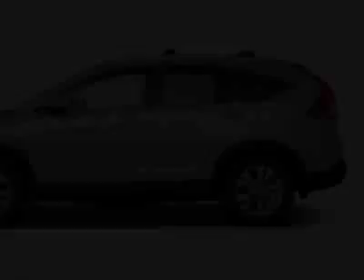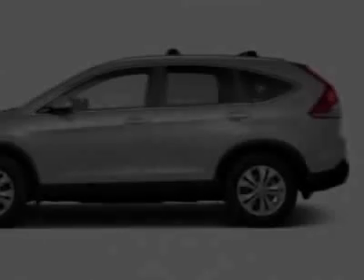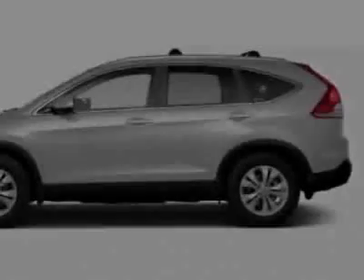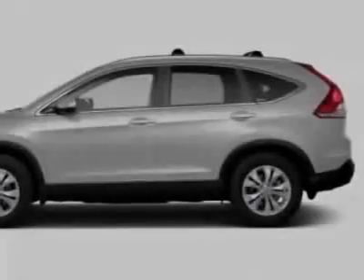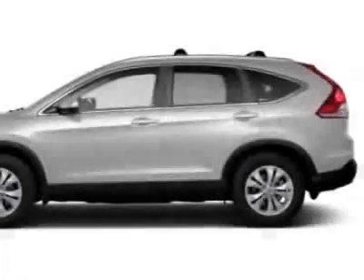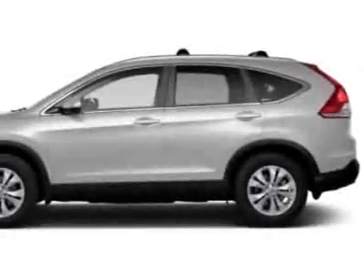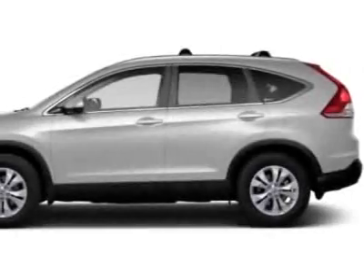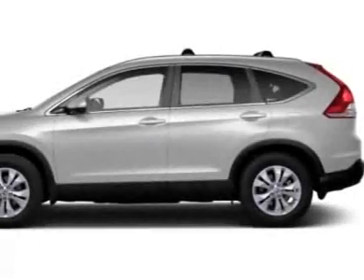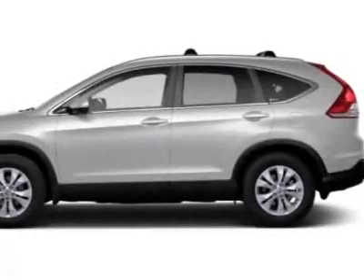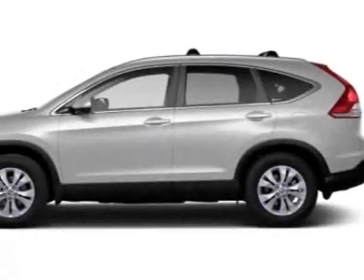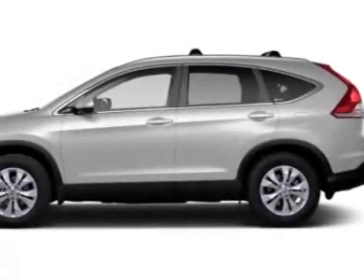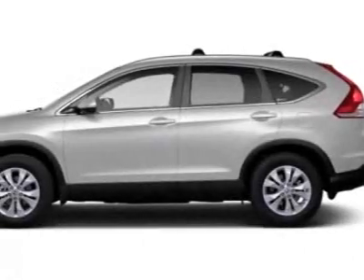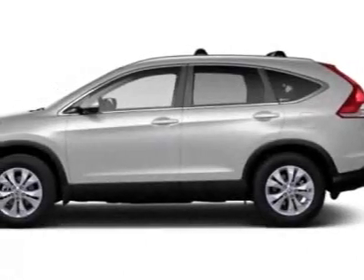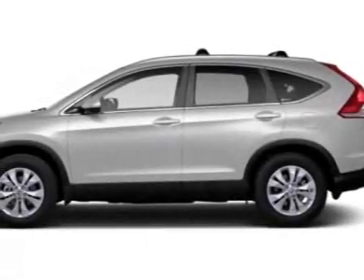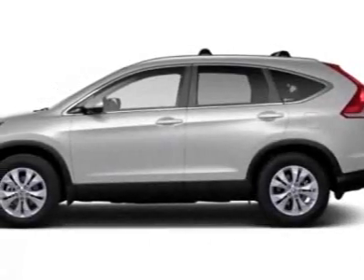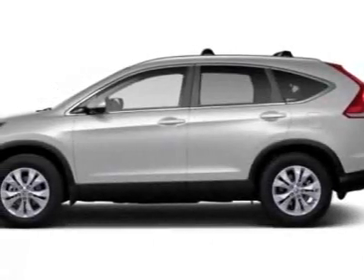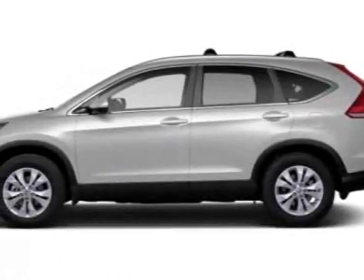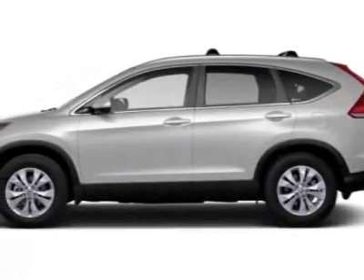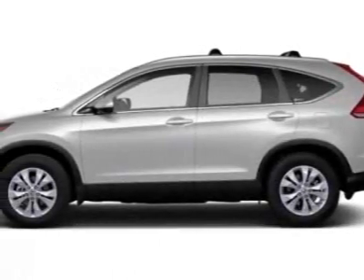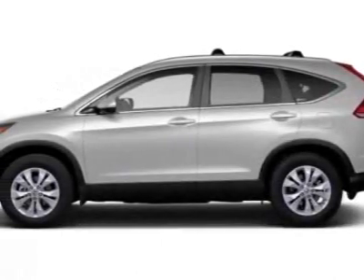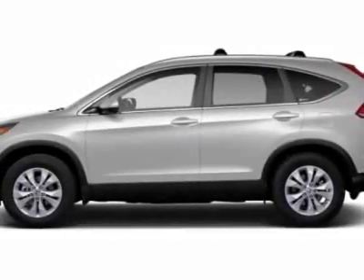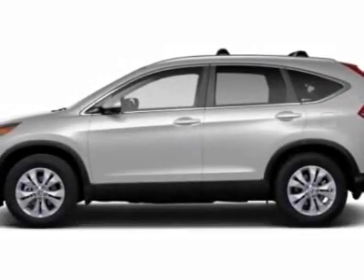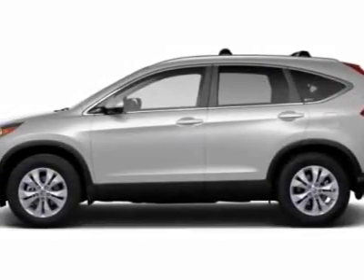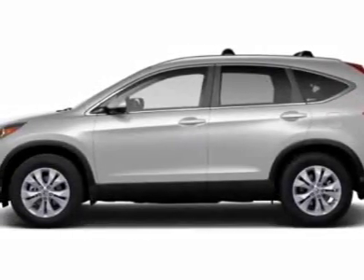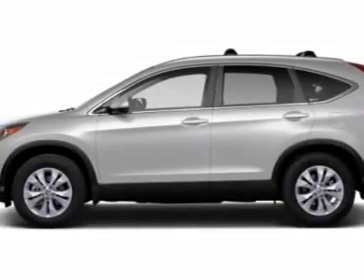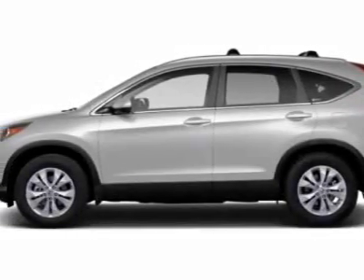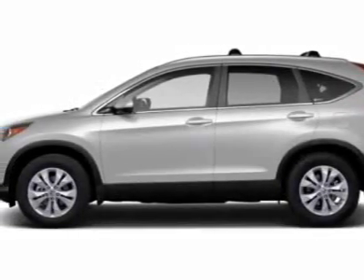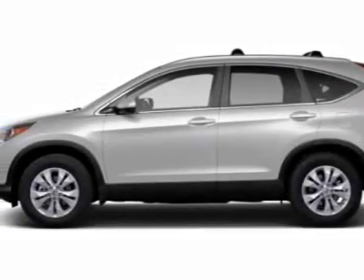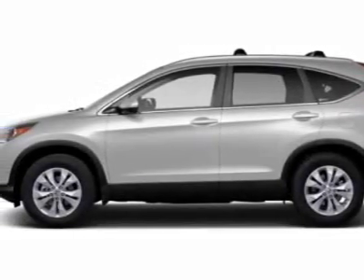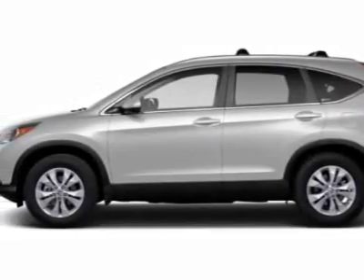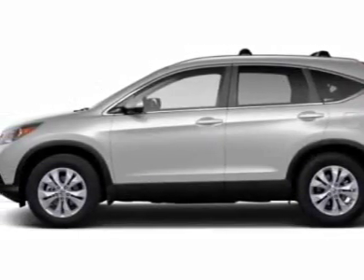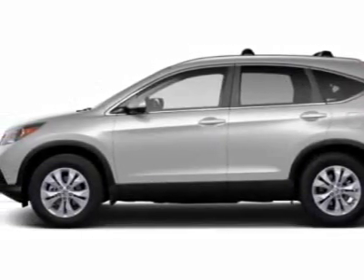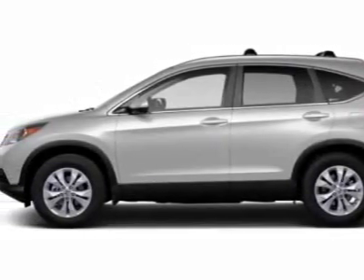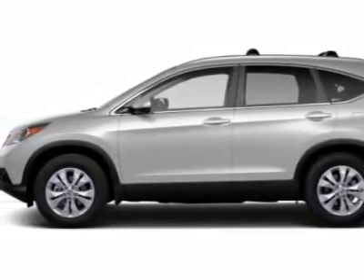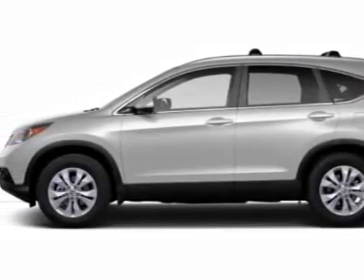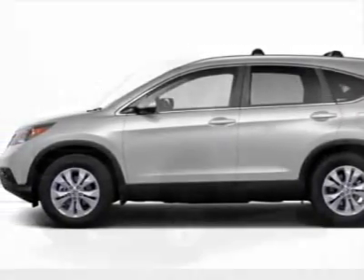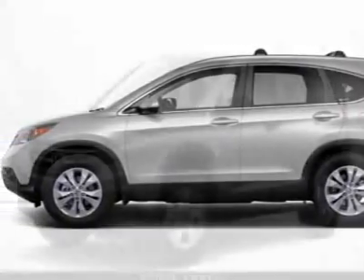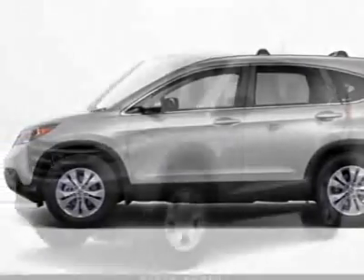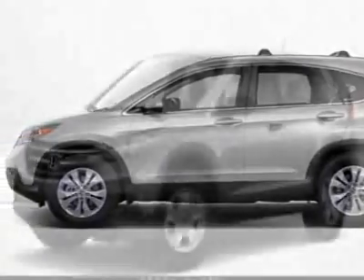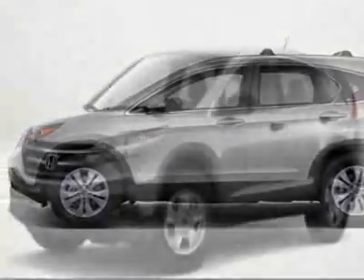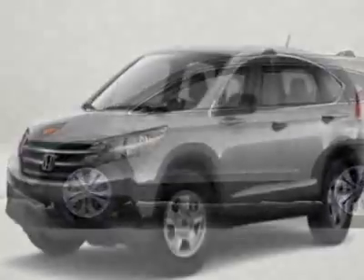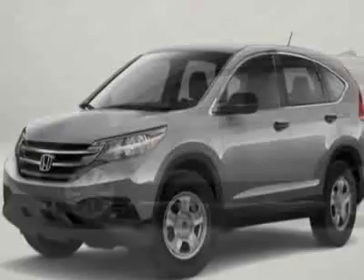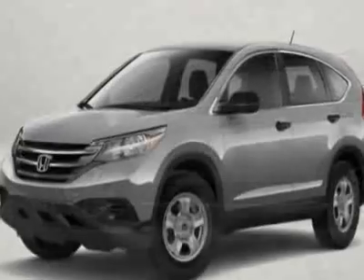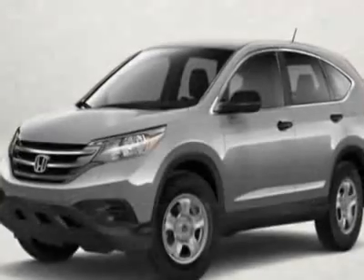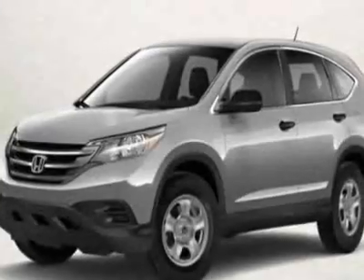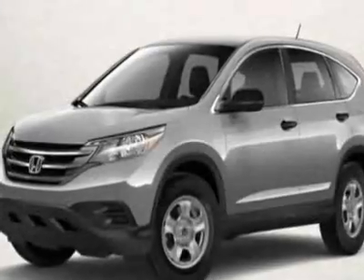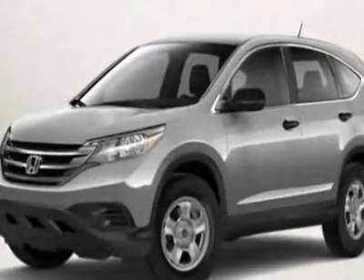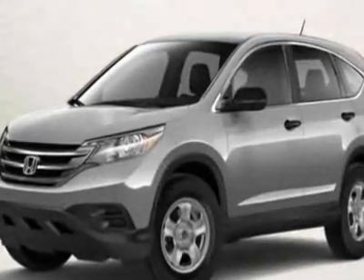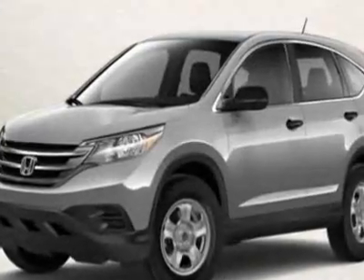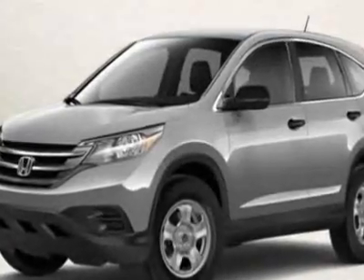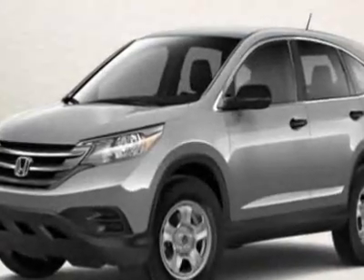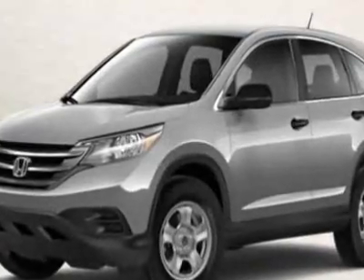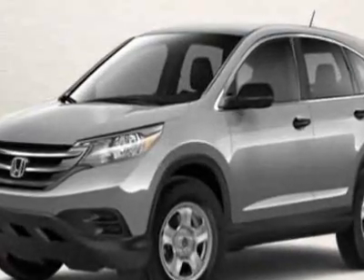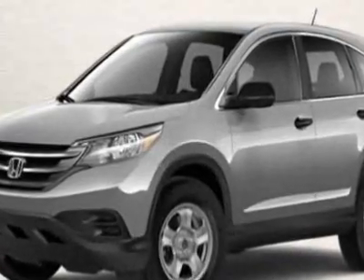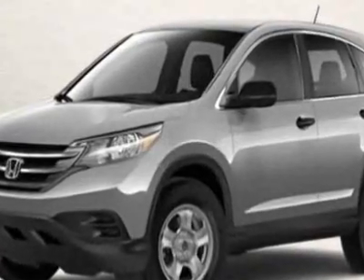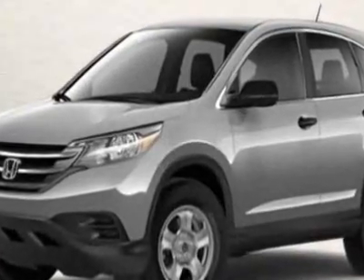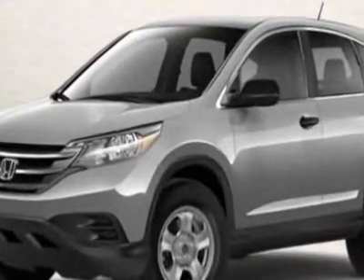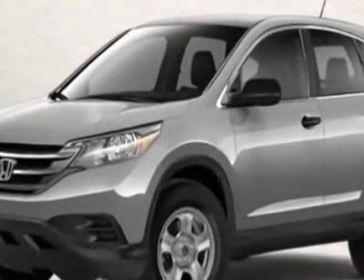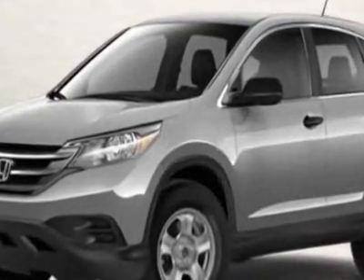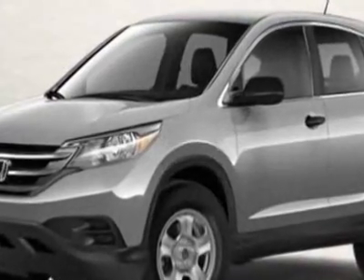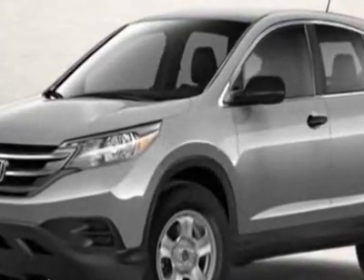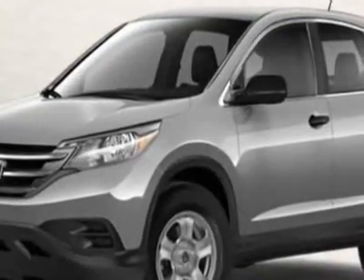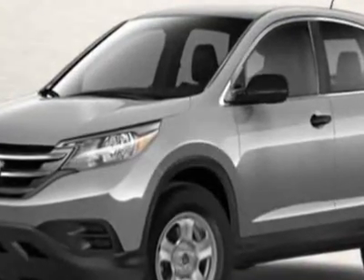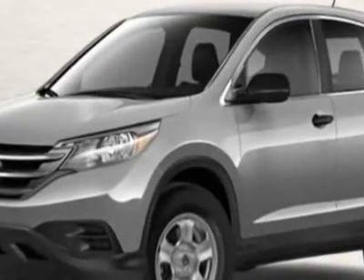Look at this new 2012 Honda CR-V. For your protection, this vehicle has a full factory warranty.